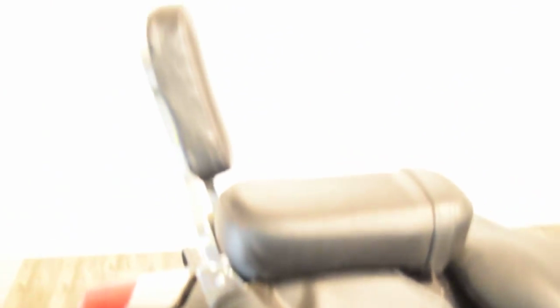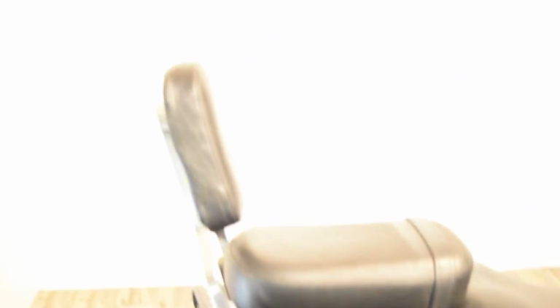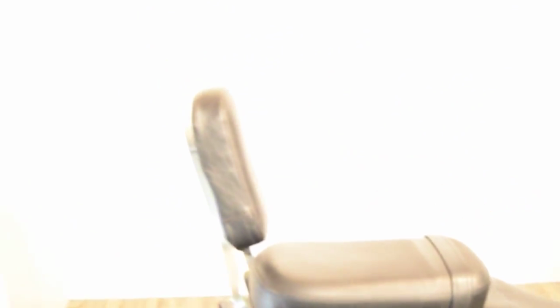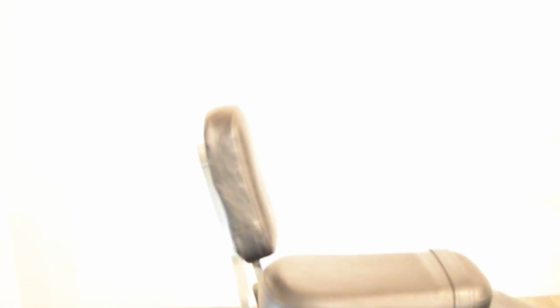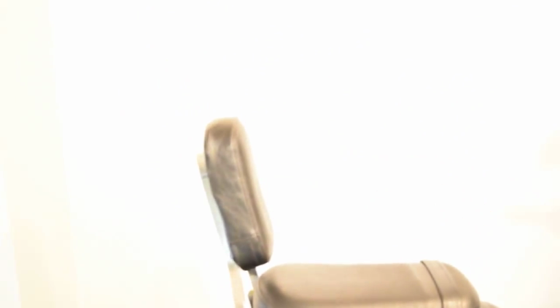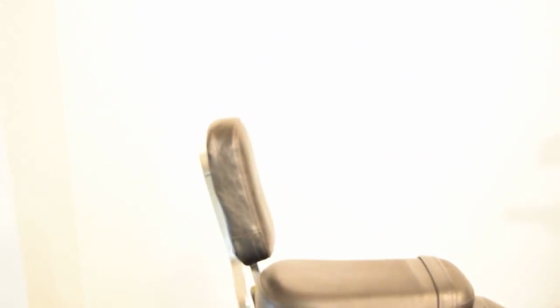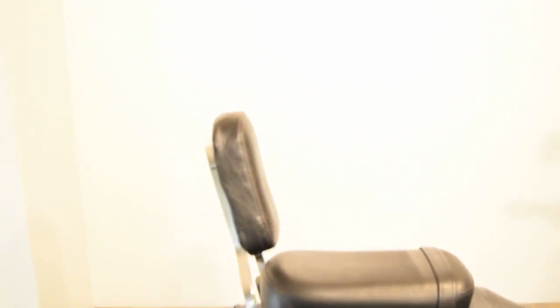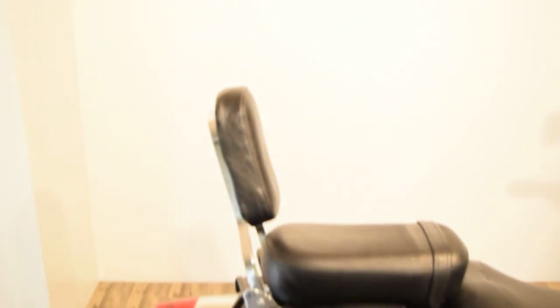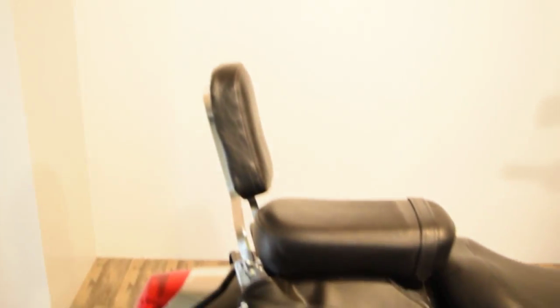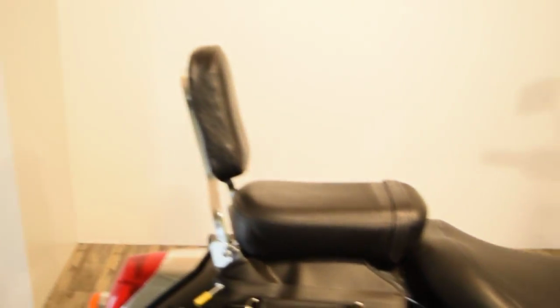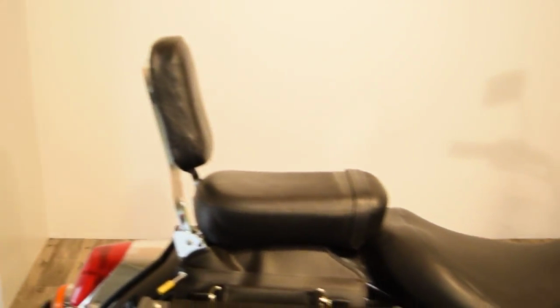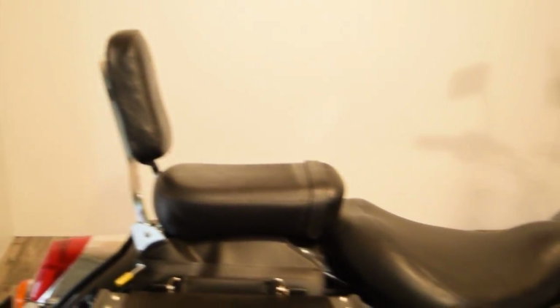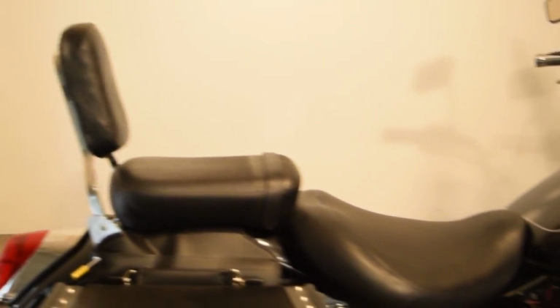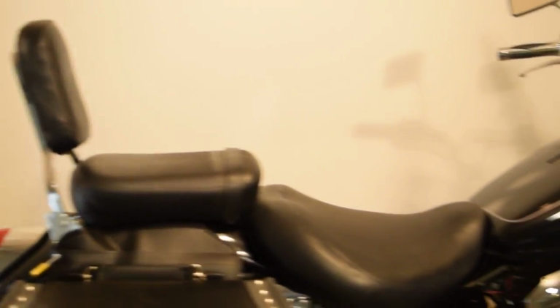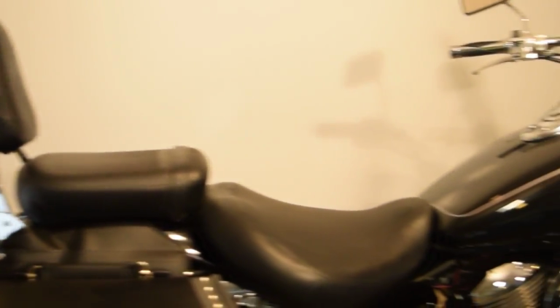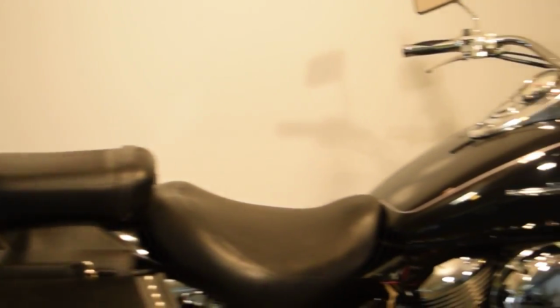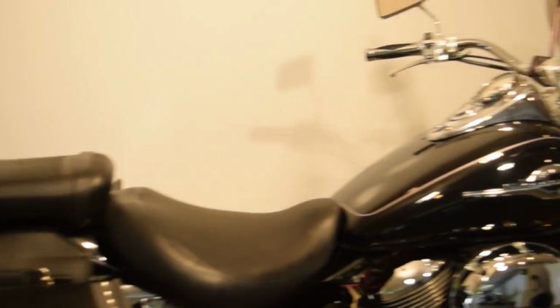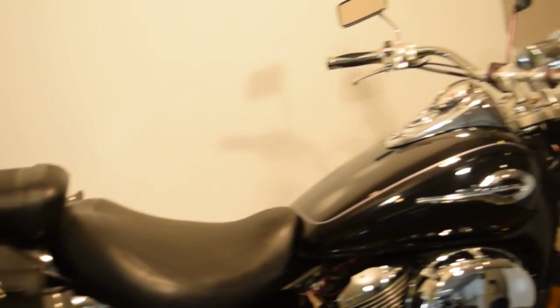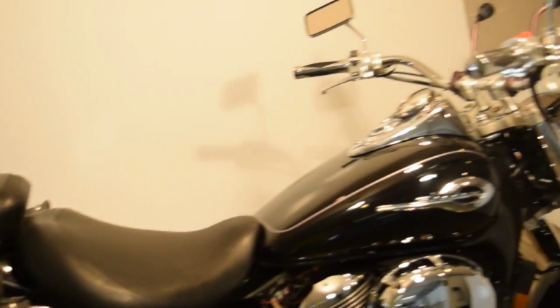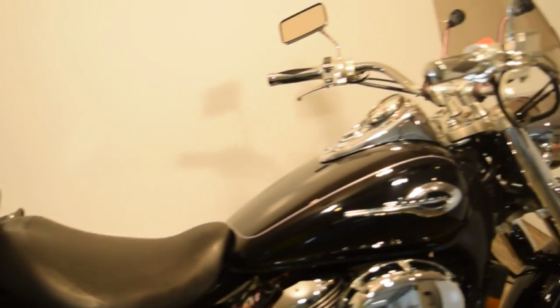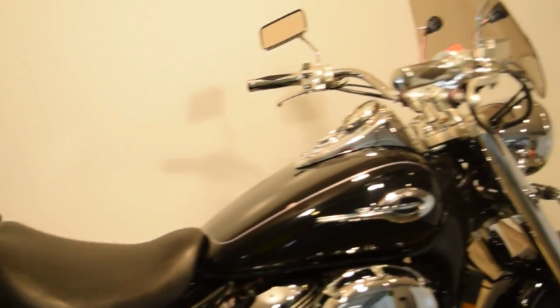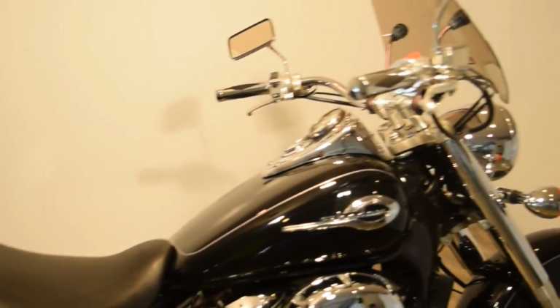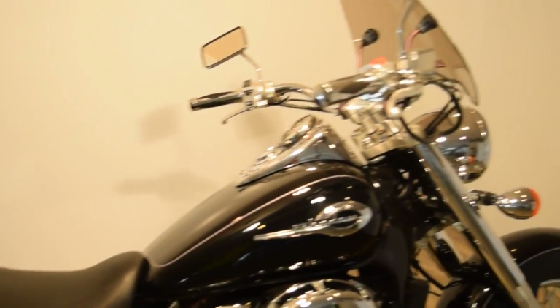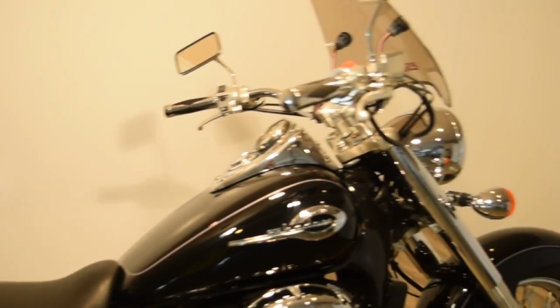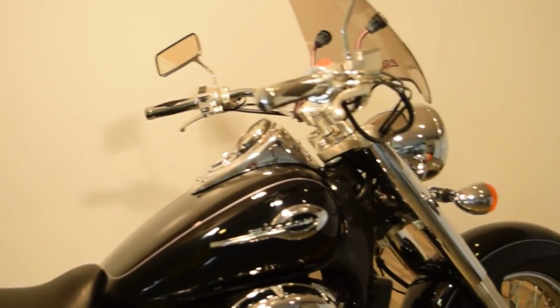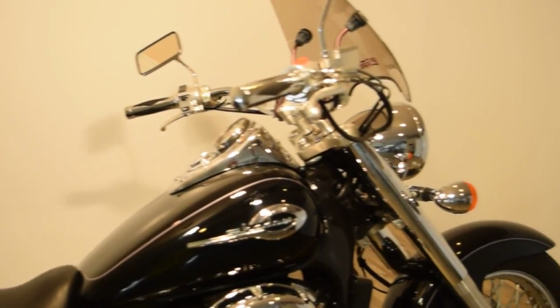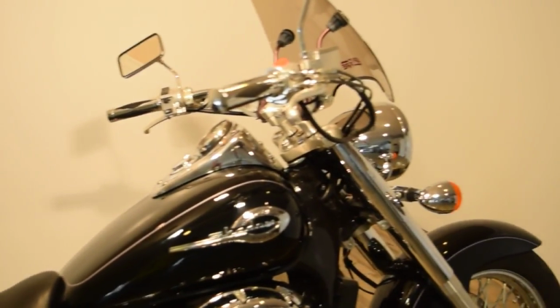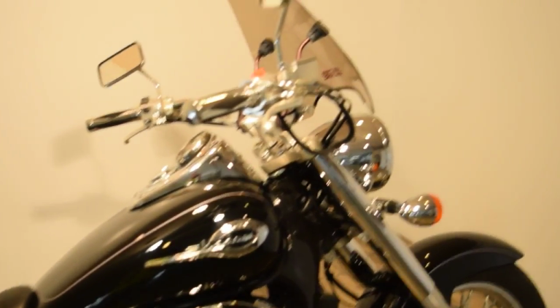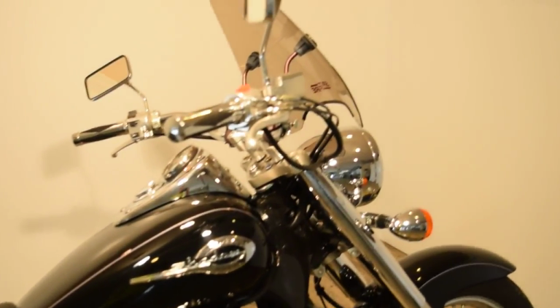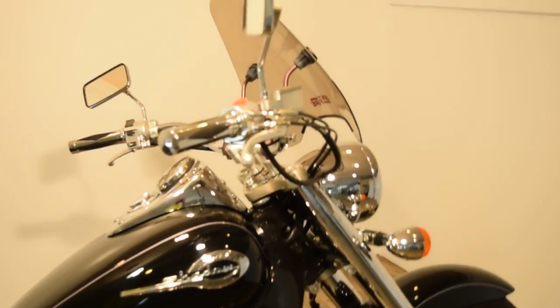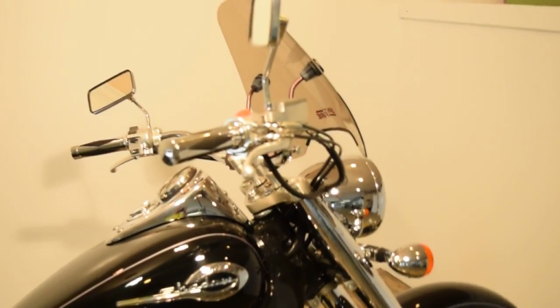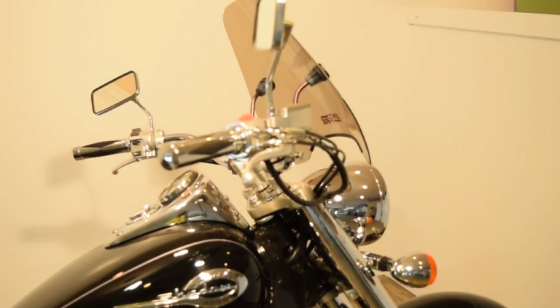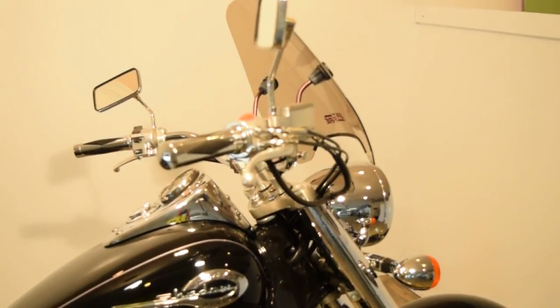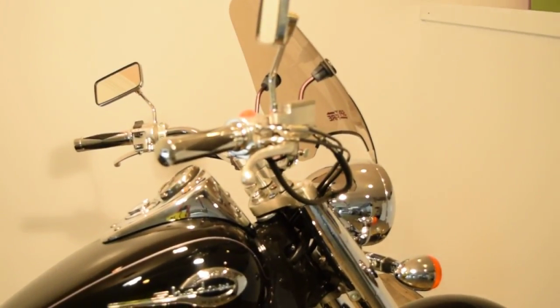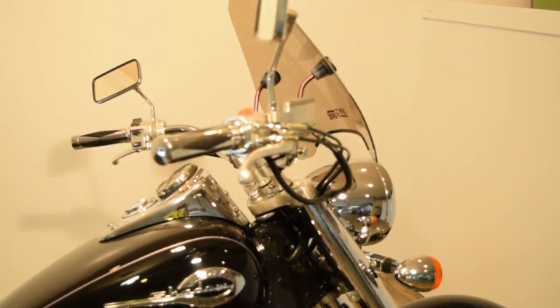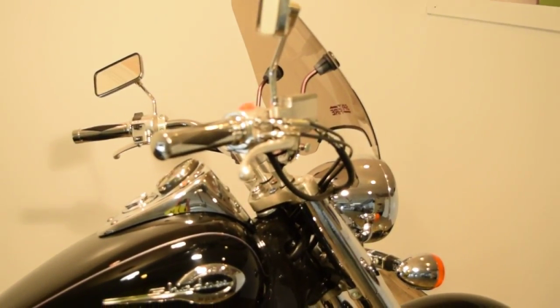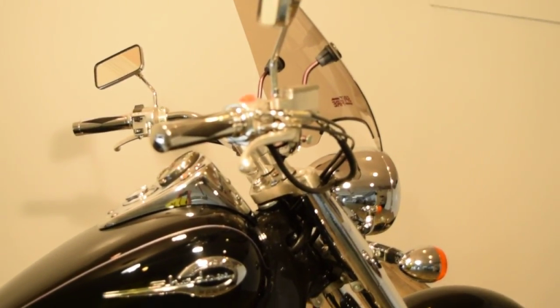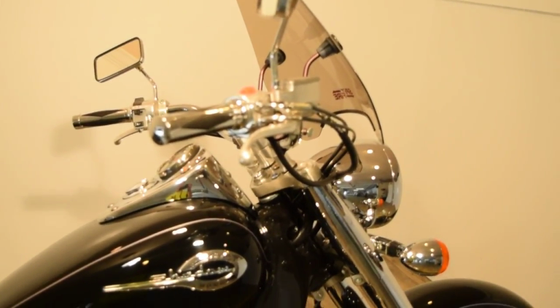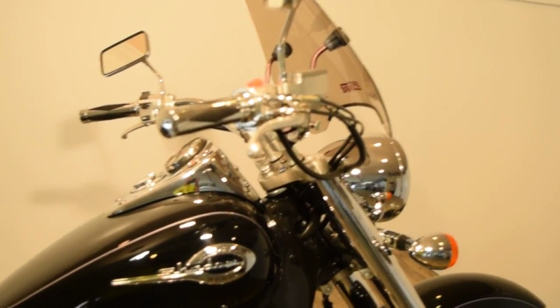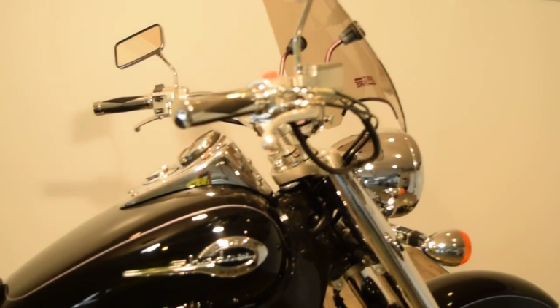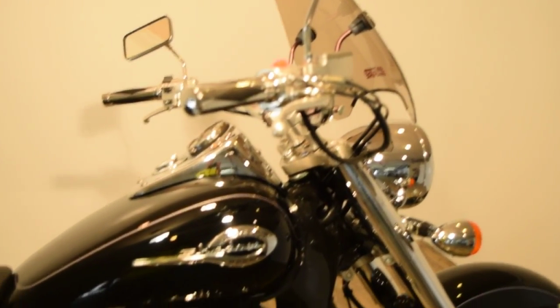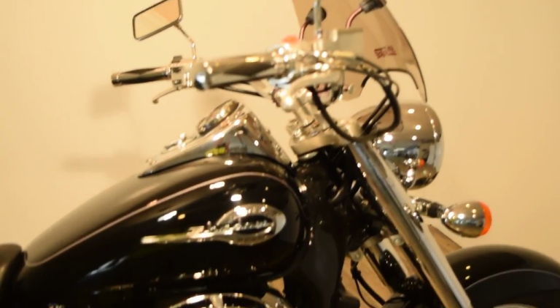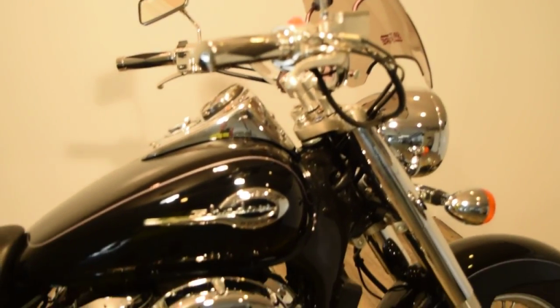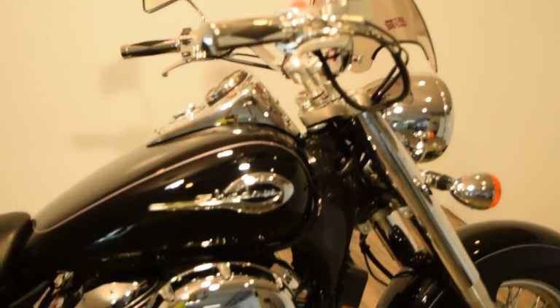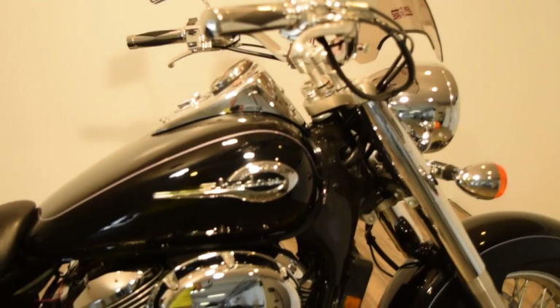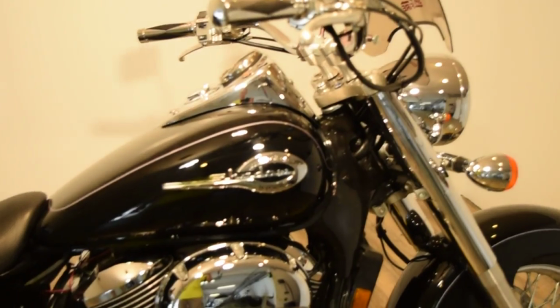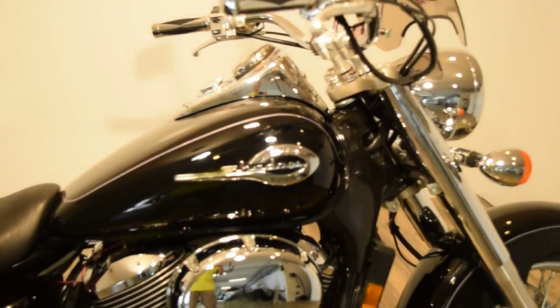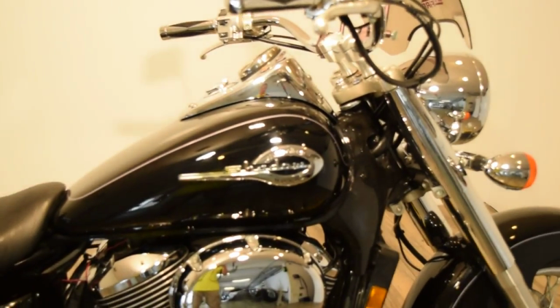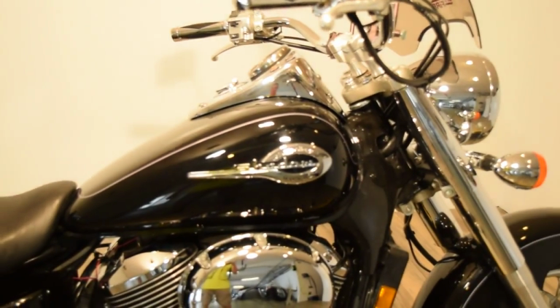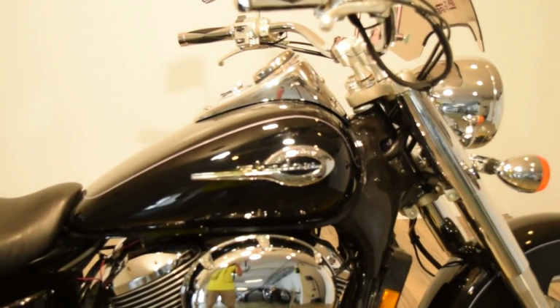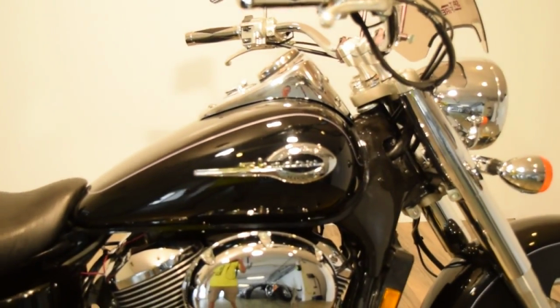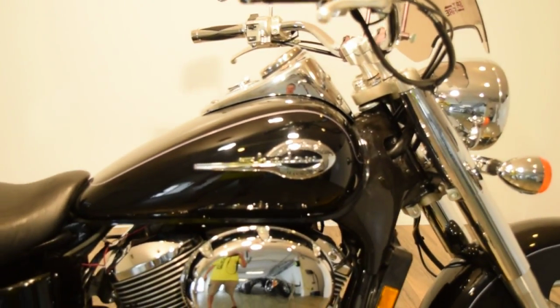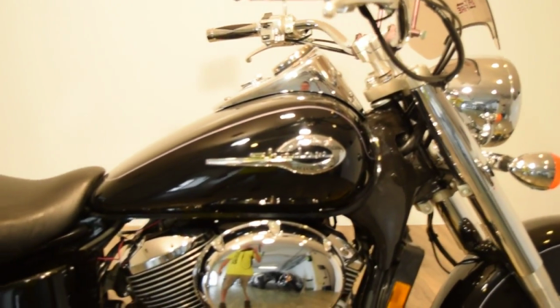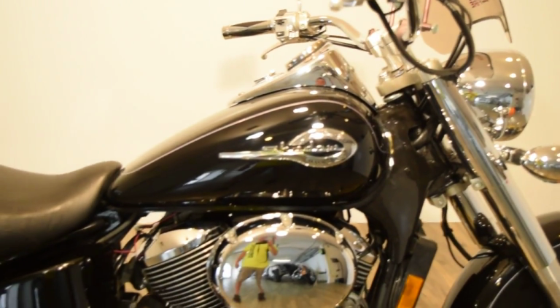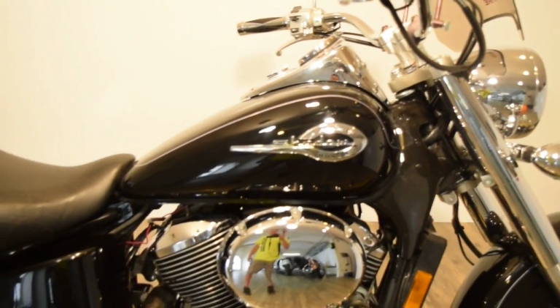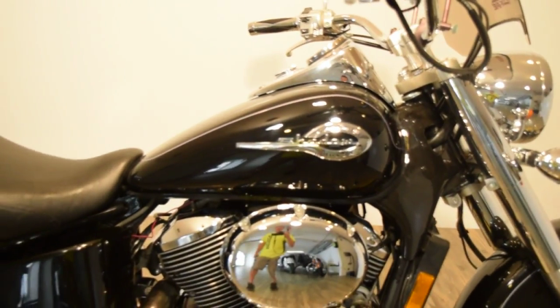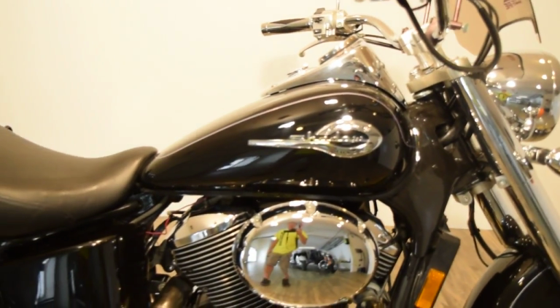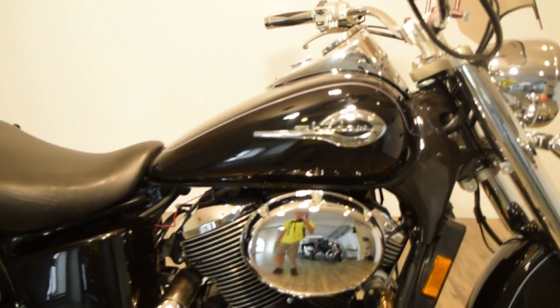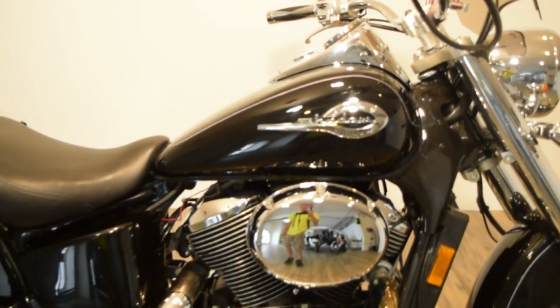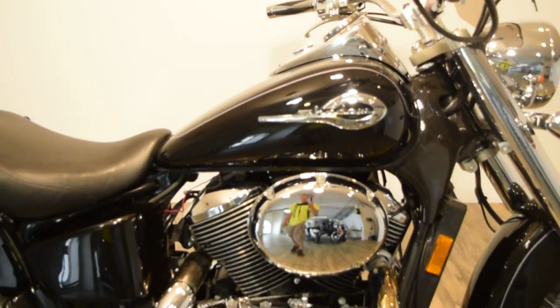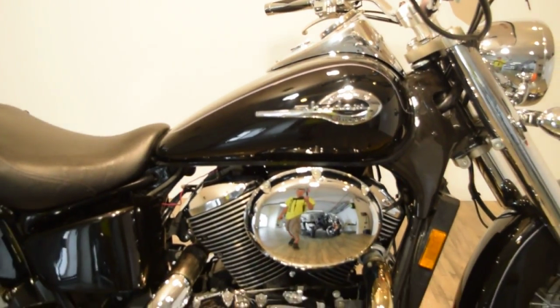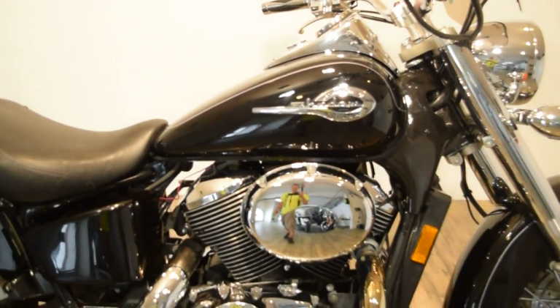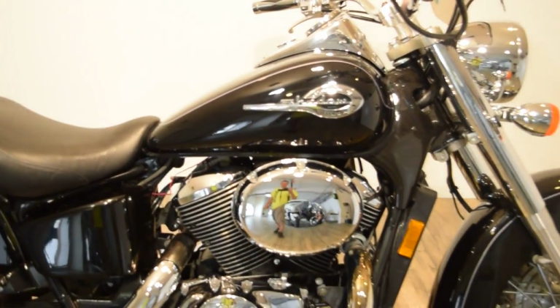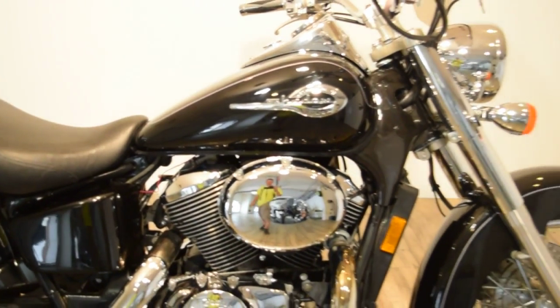It's got a passenger backrest, a windshield, and aftermarket grips. It's got 17,000 and some odd miles on it.